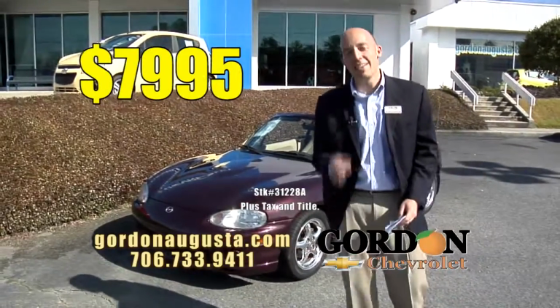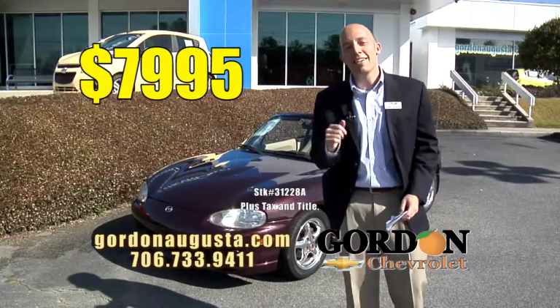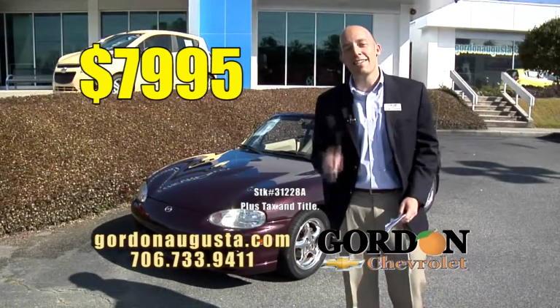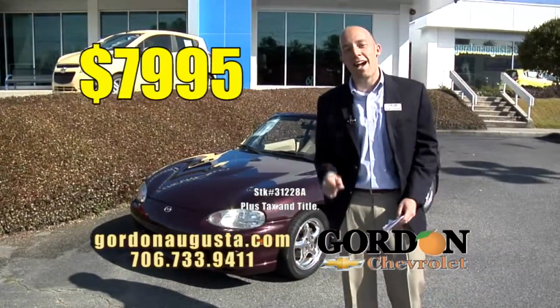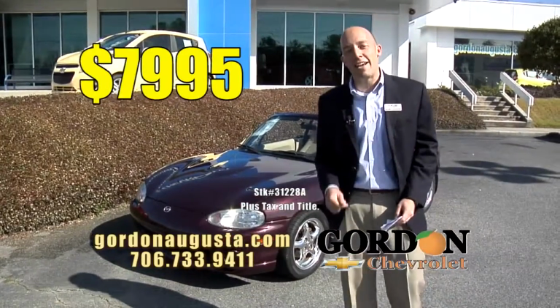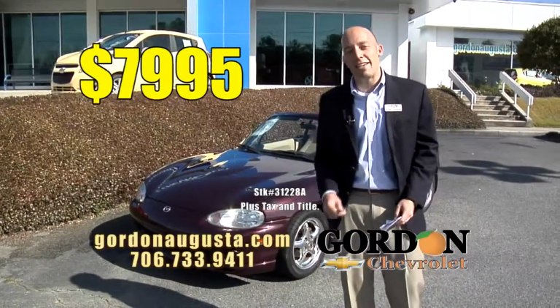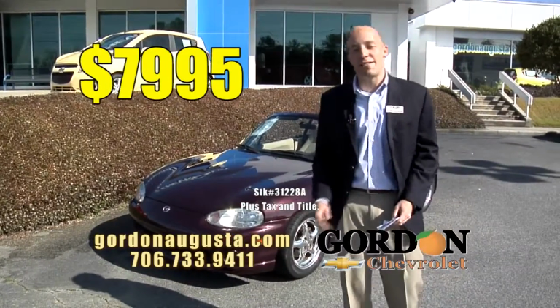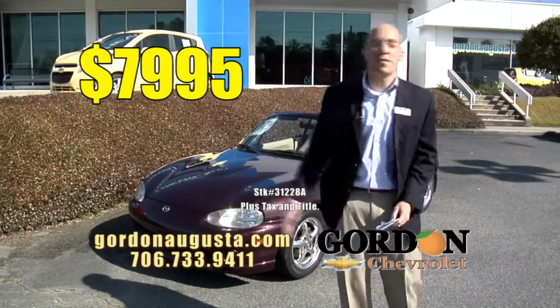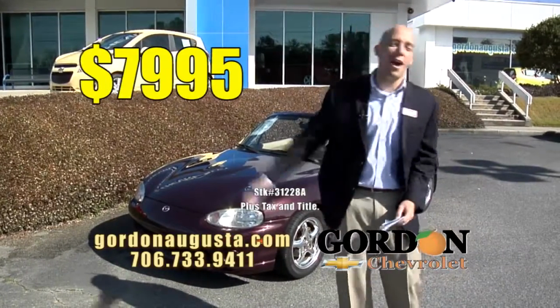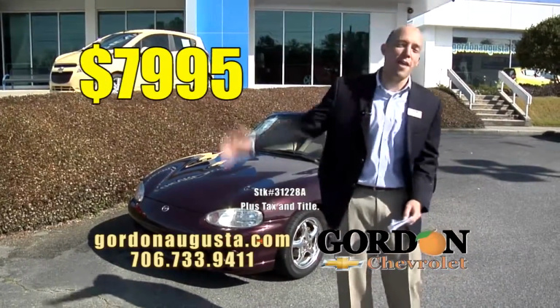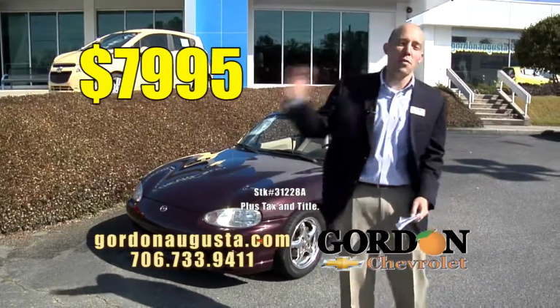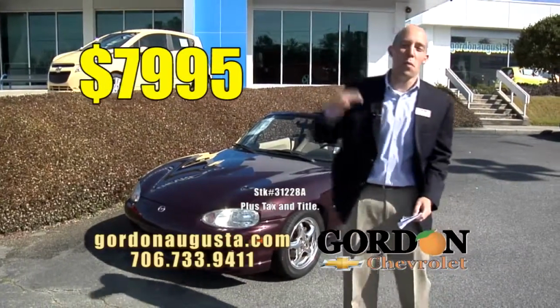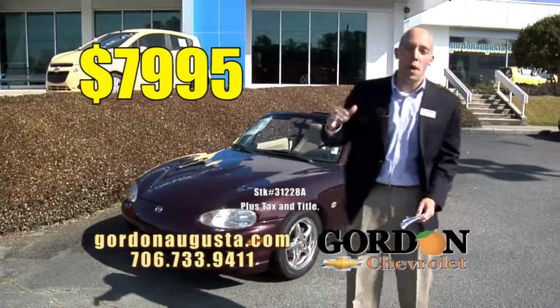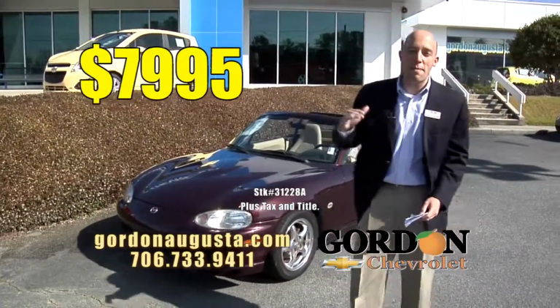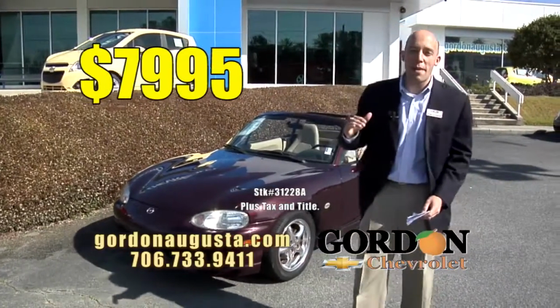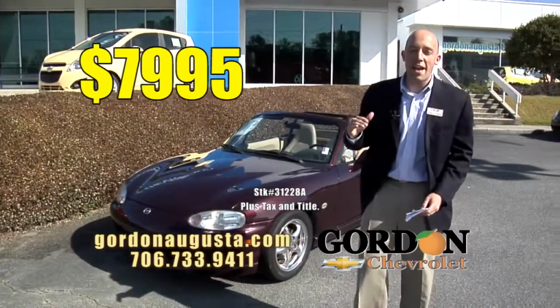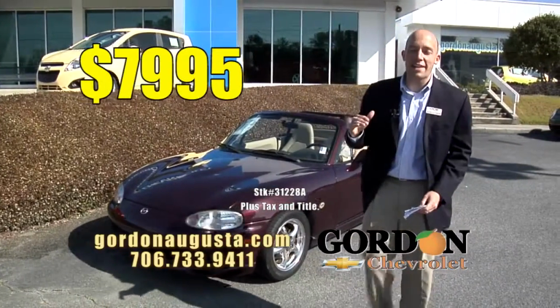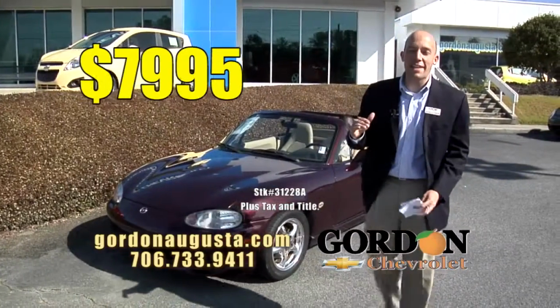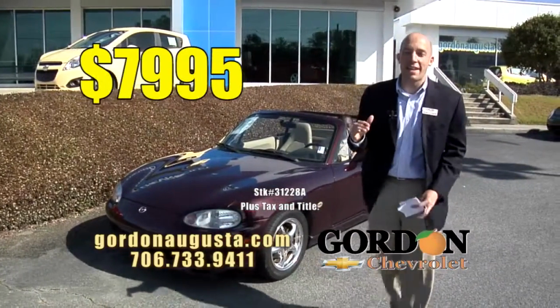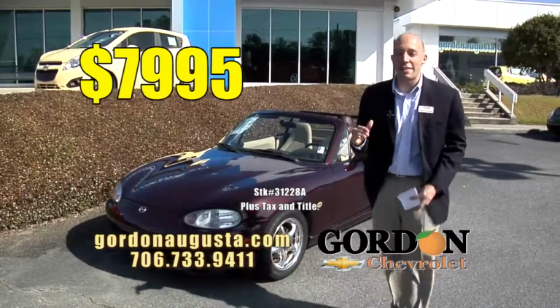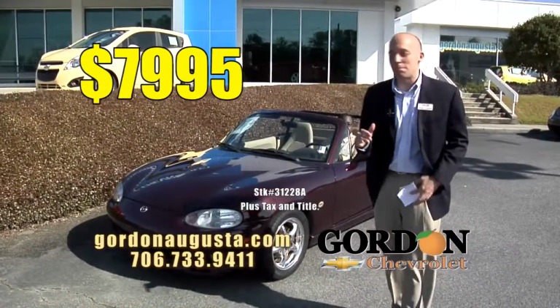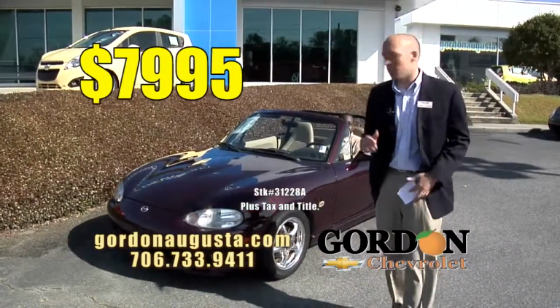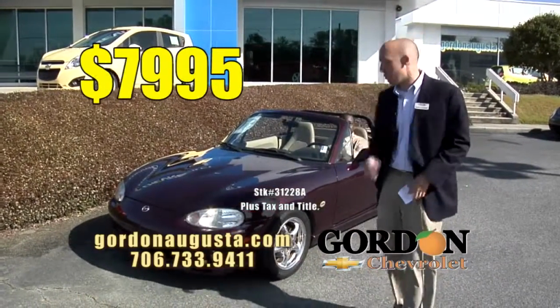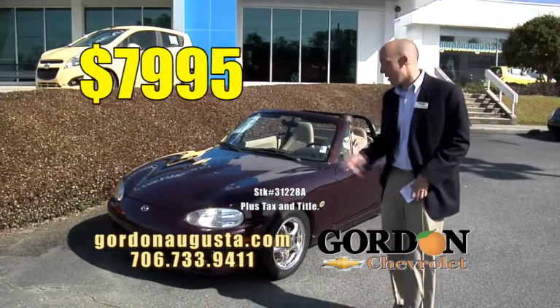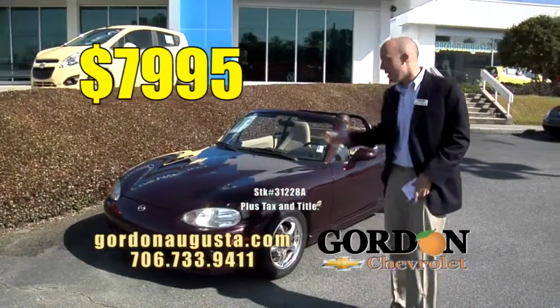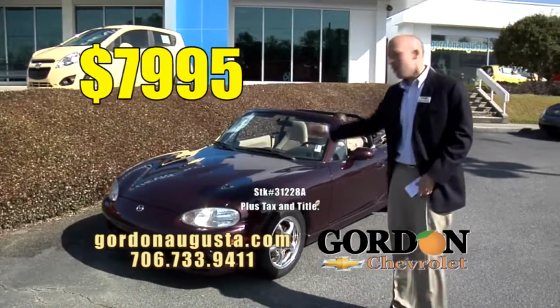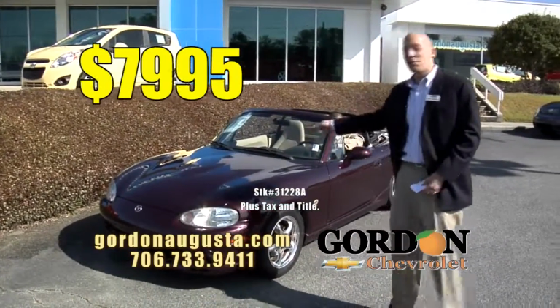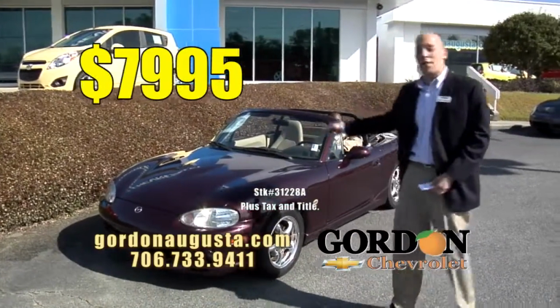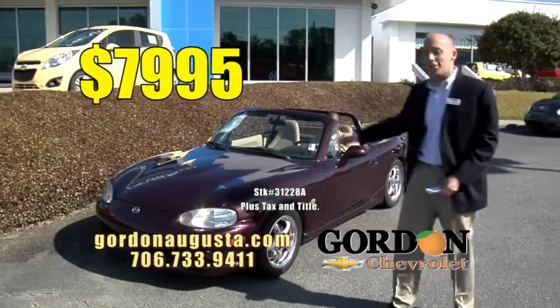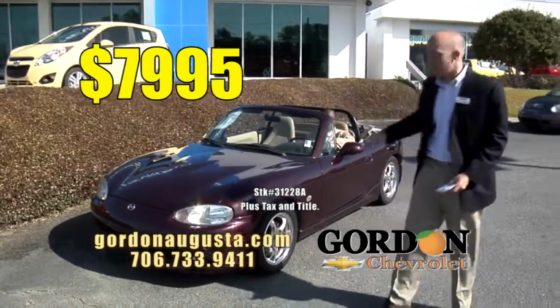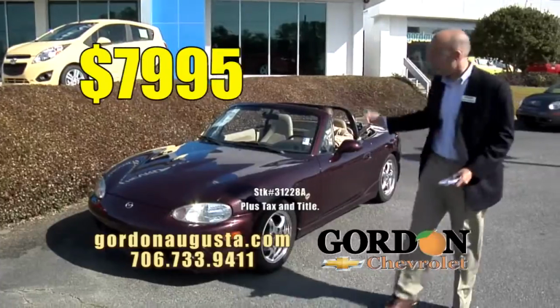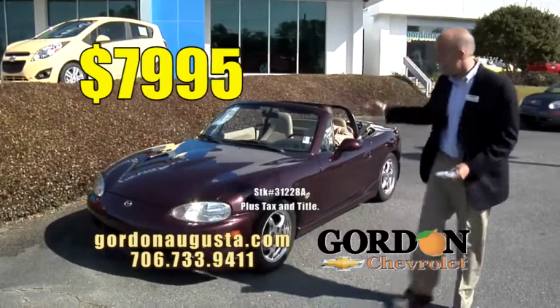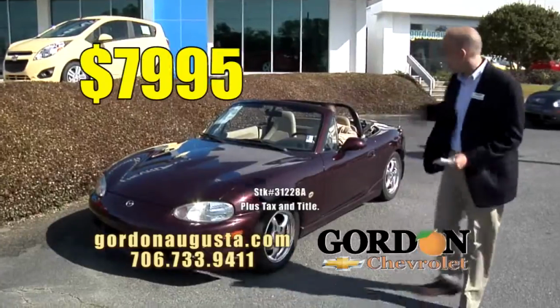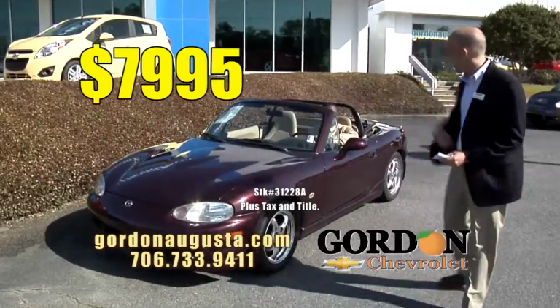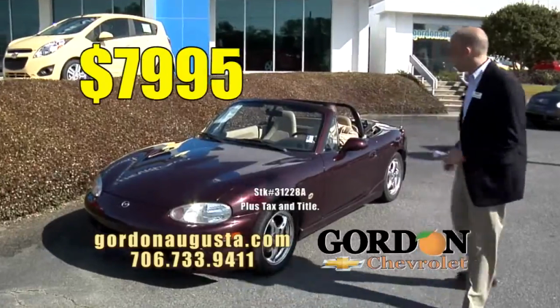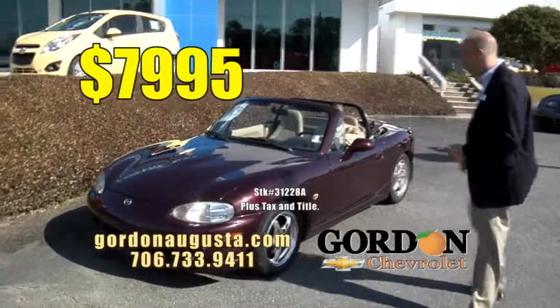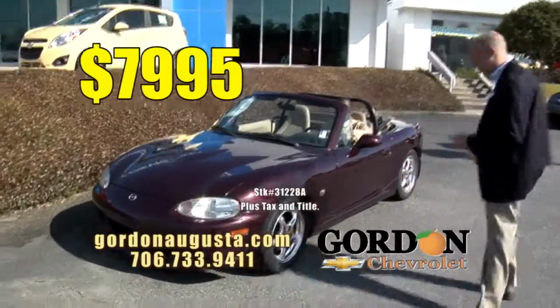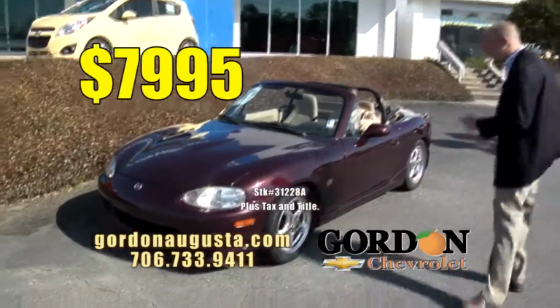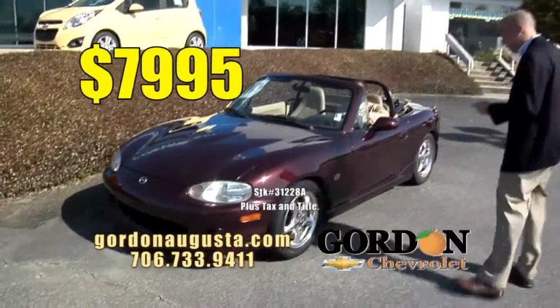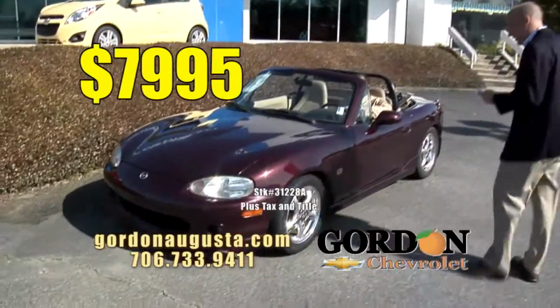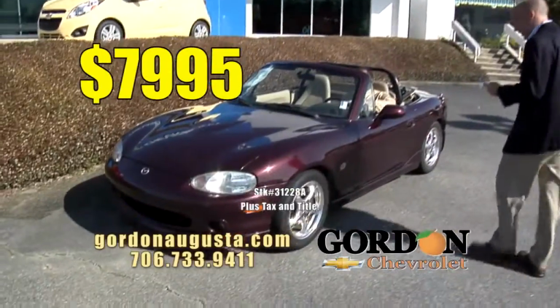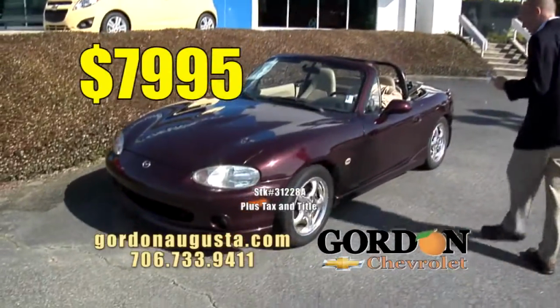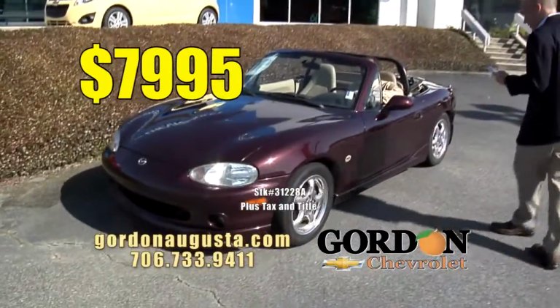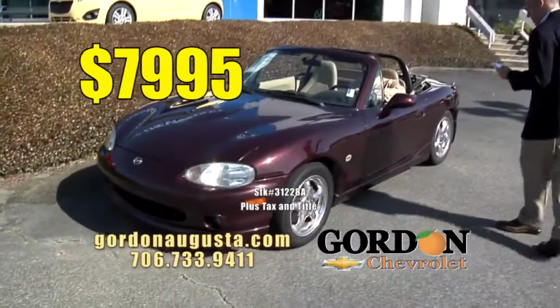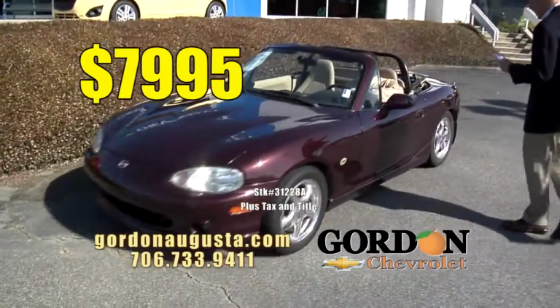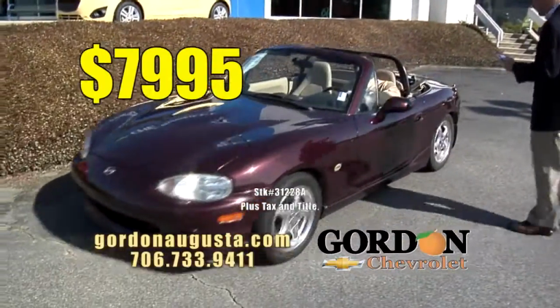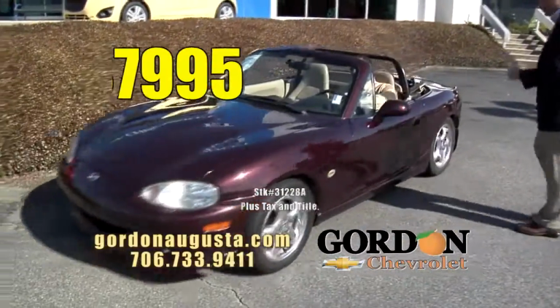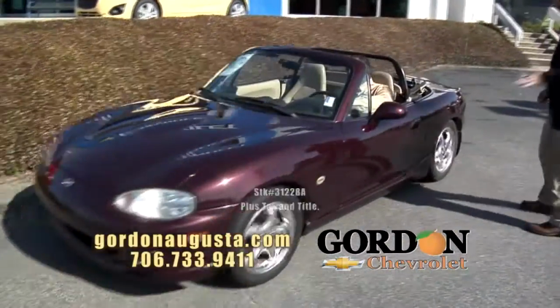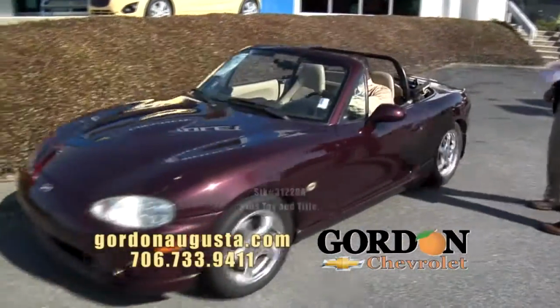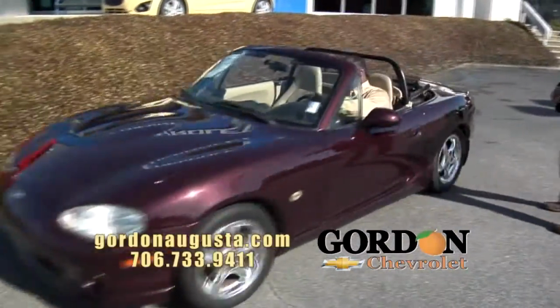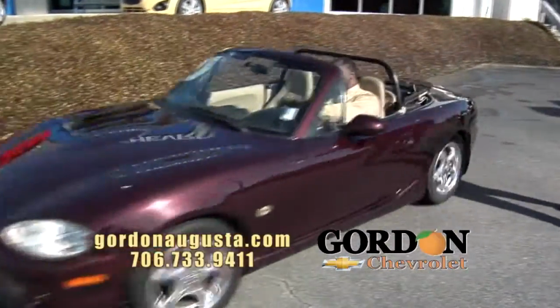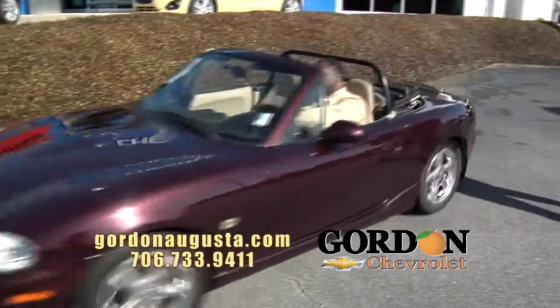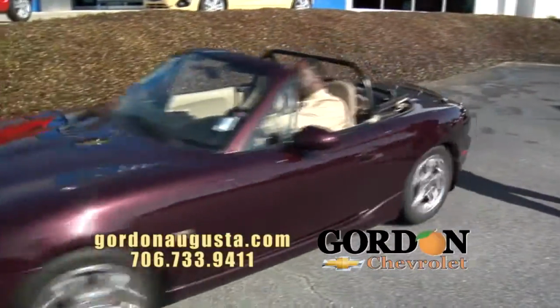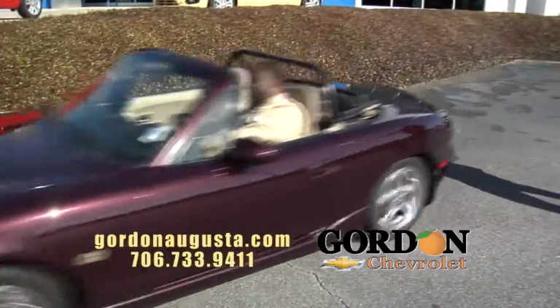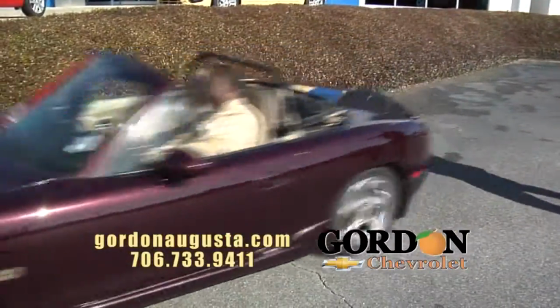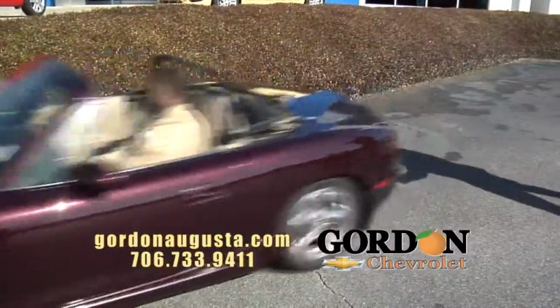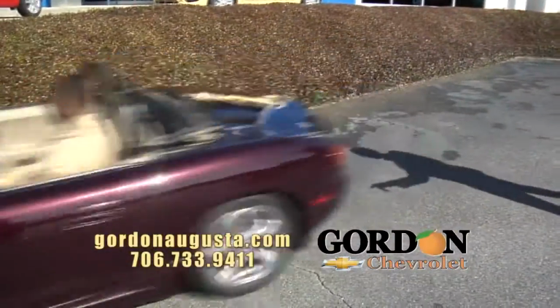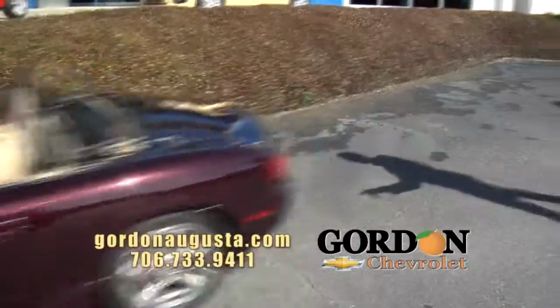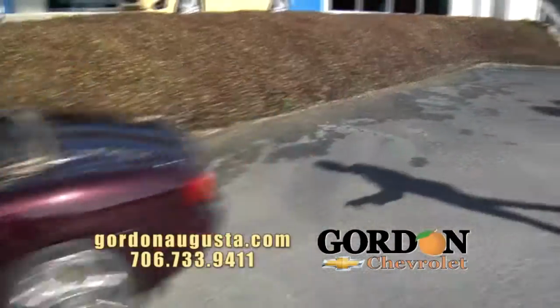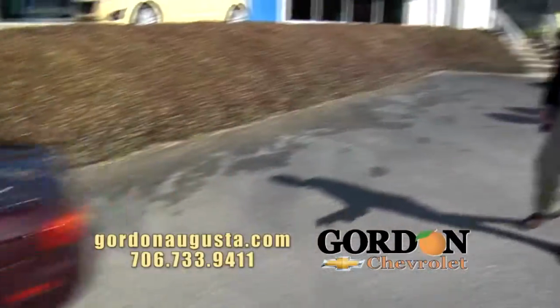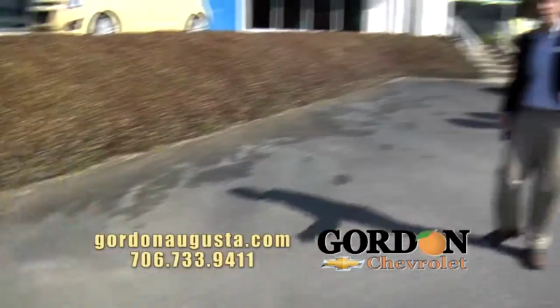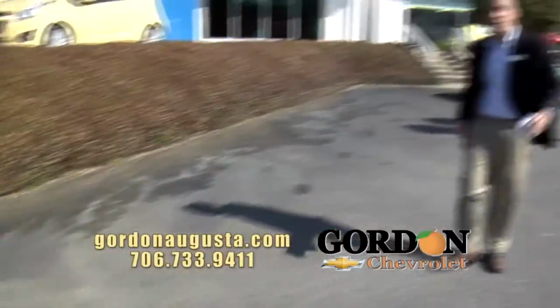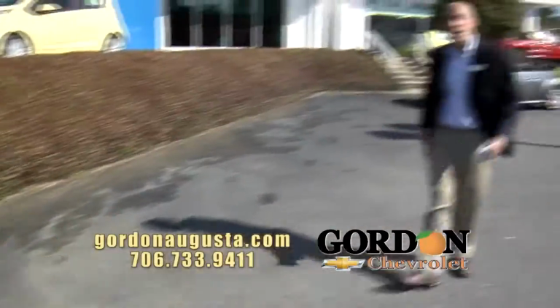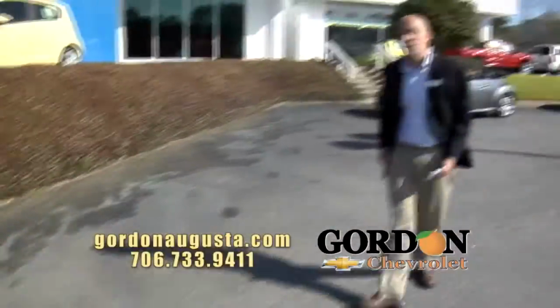And the price is right — $7,995, way back at Kelley Blue Book. Fun car. Let's take a look at the next one — another fun convertible coming up.